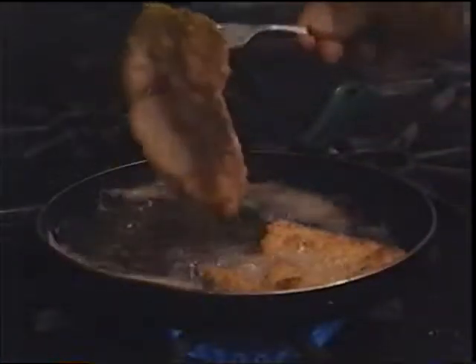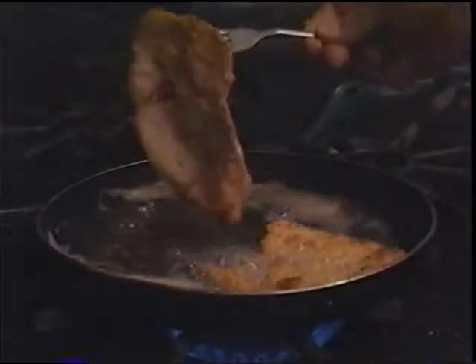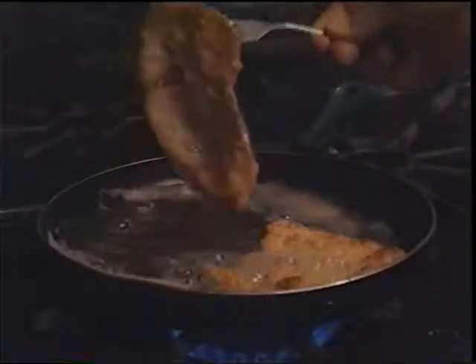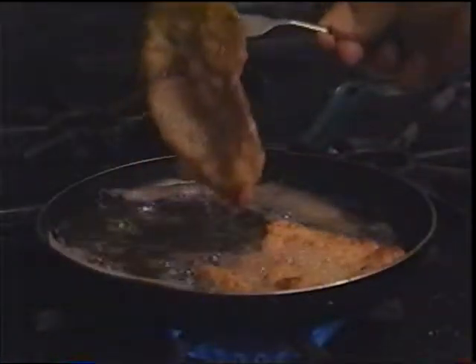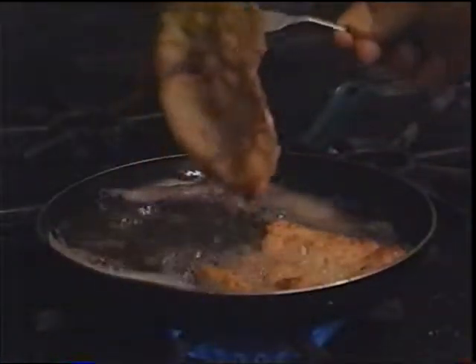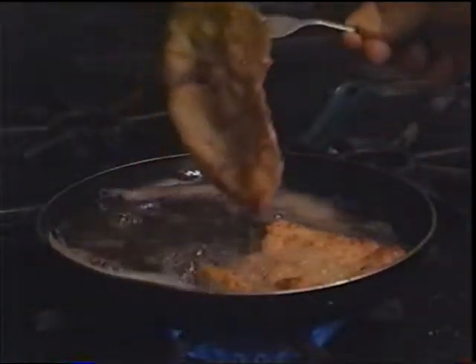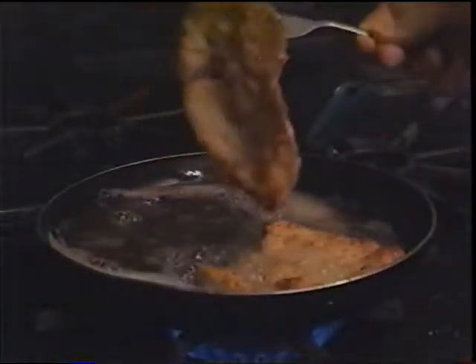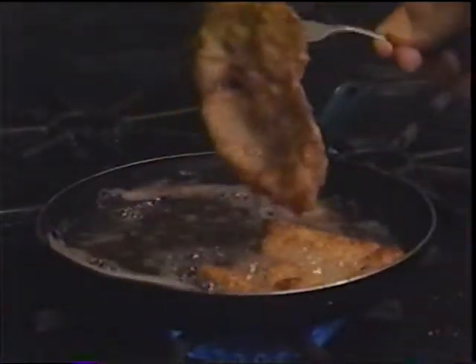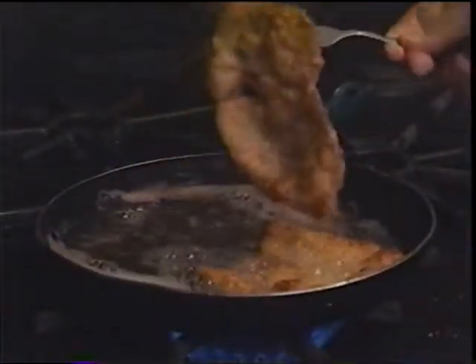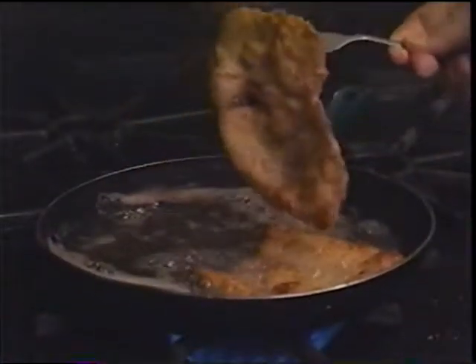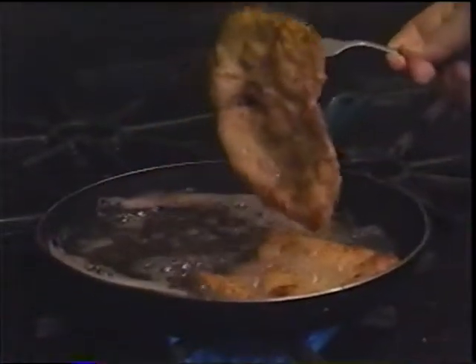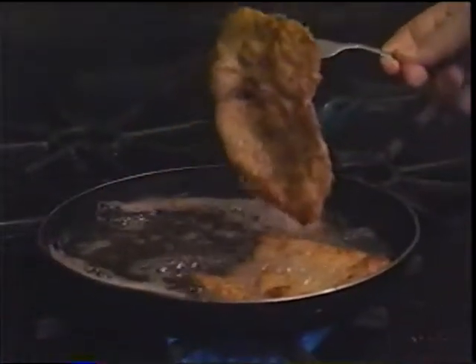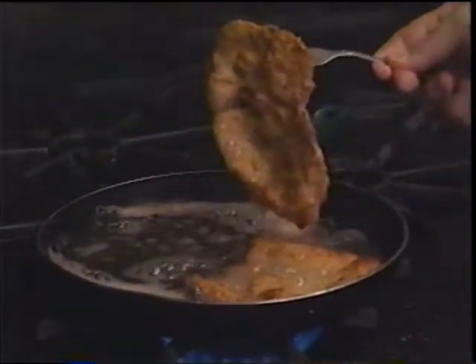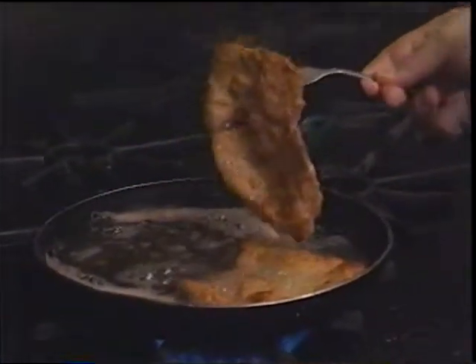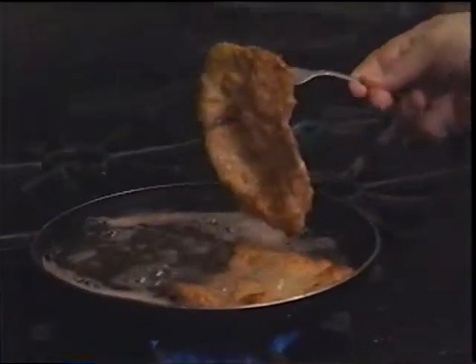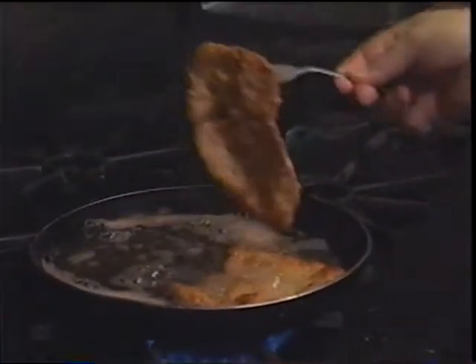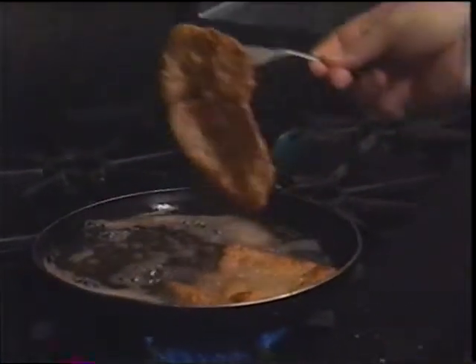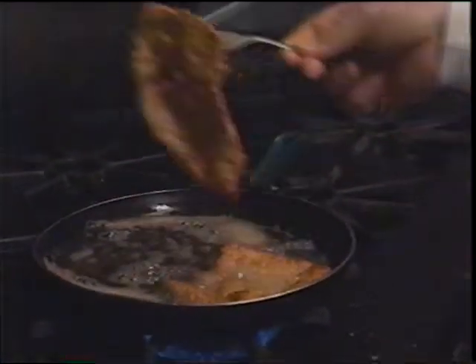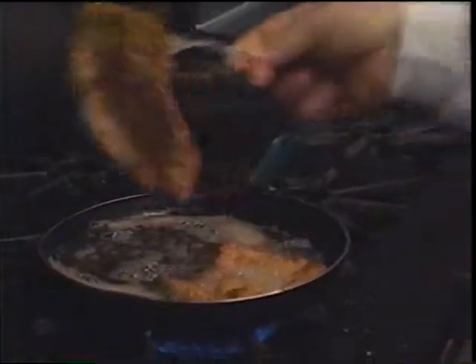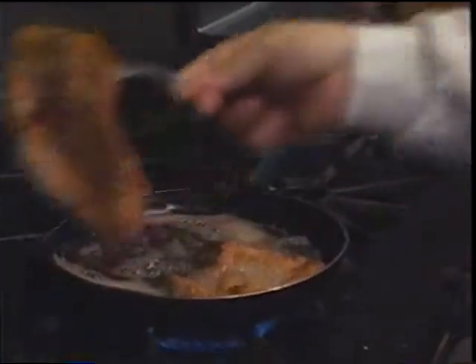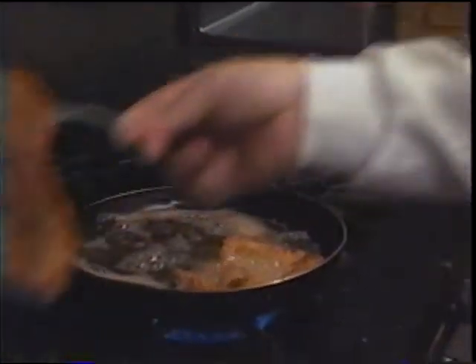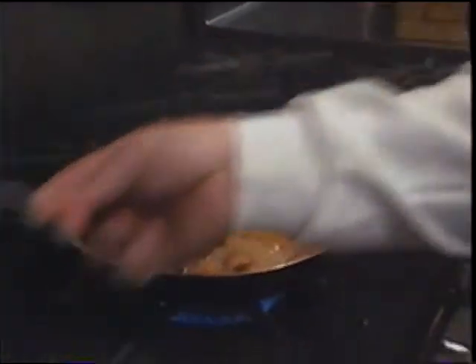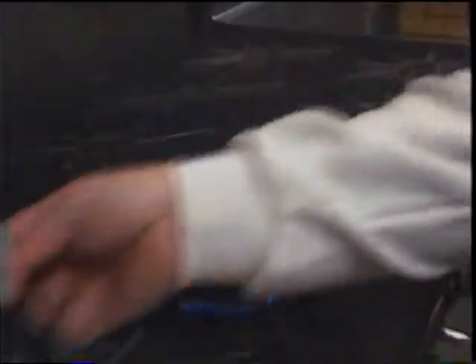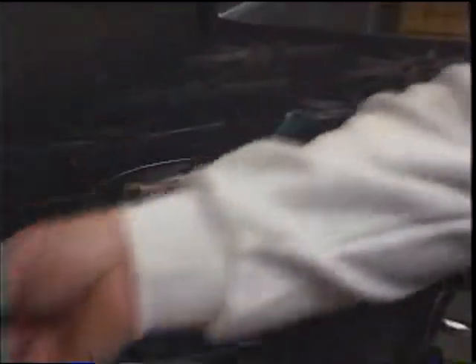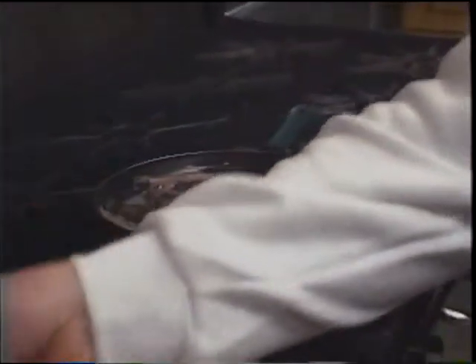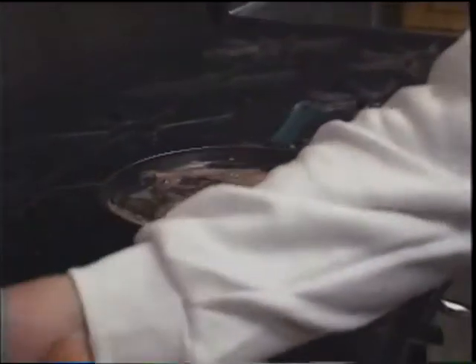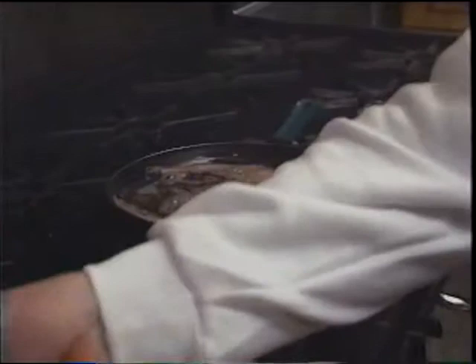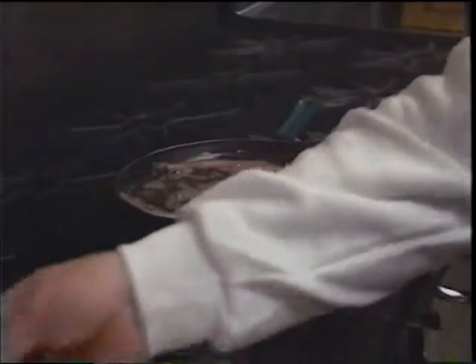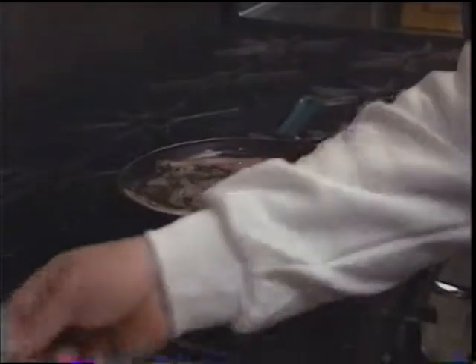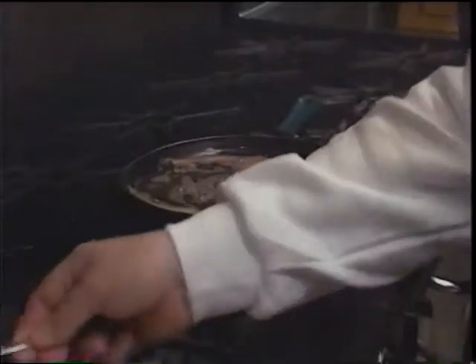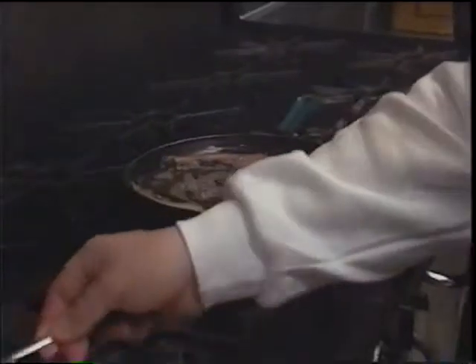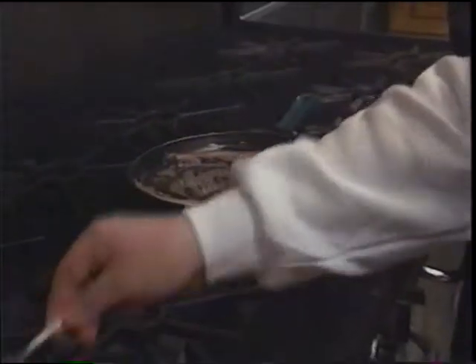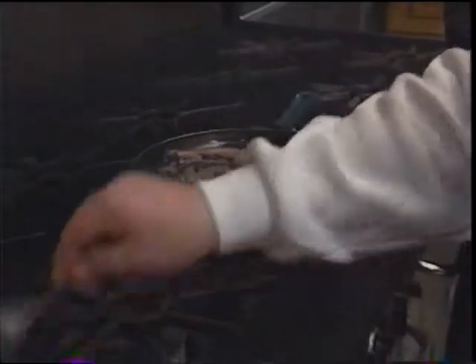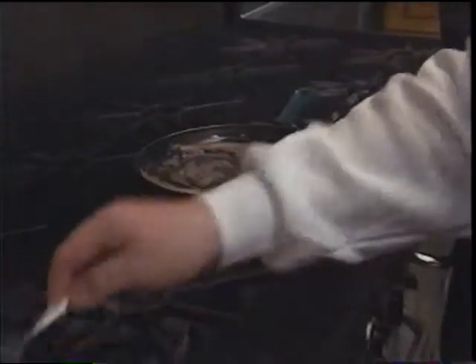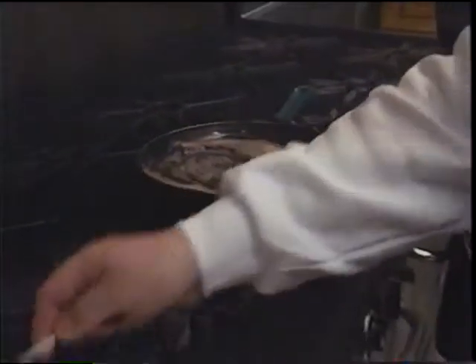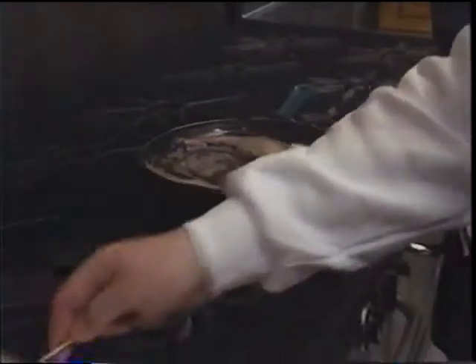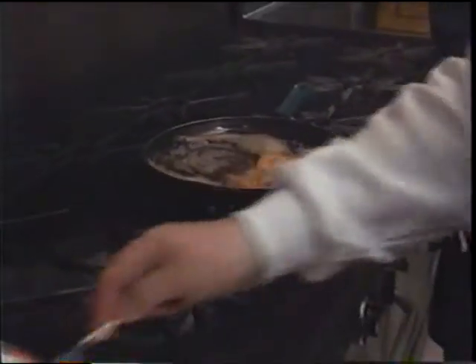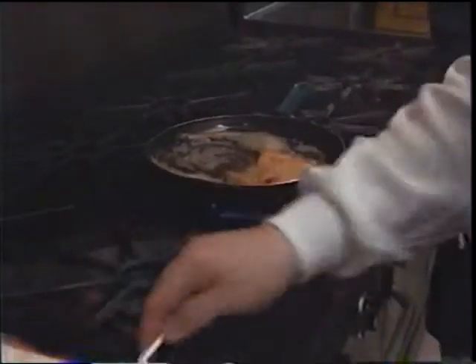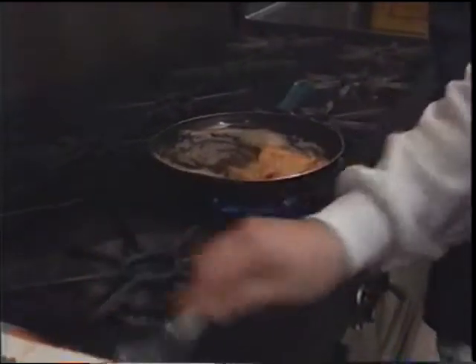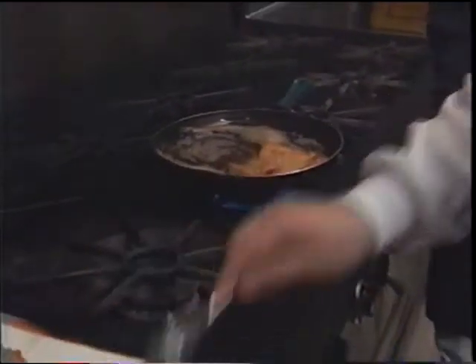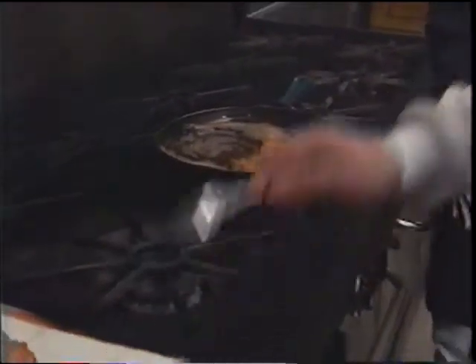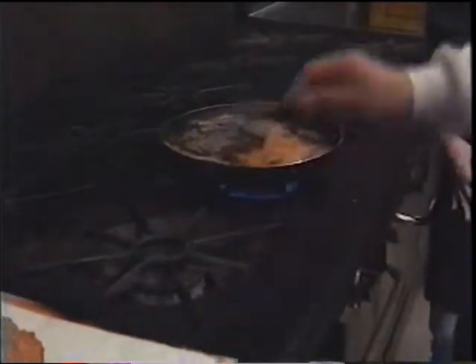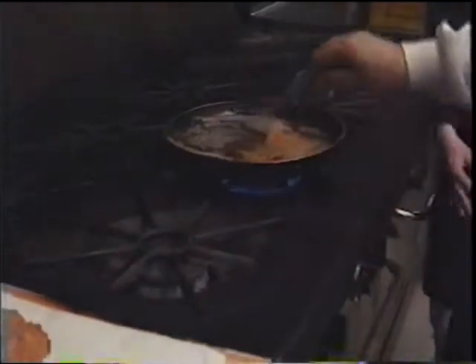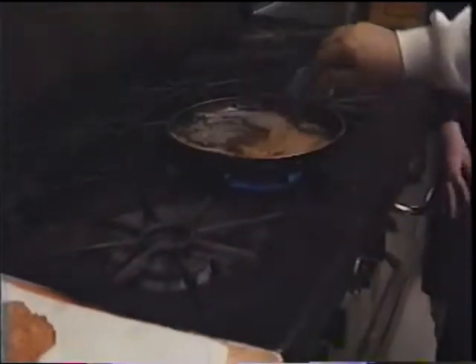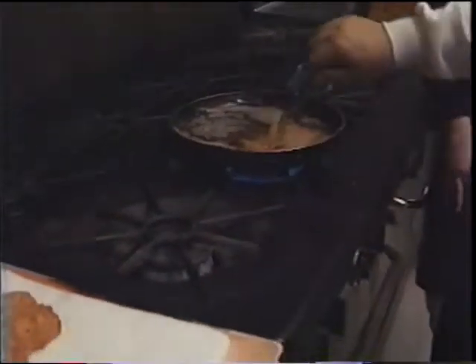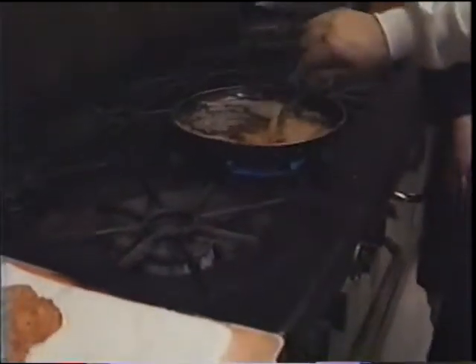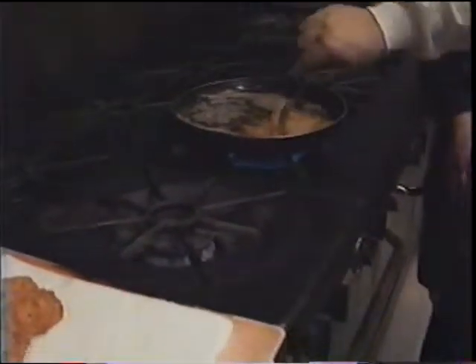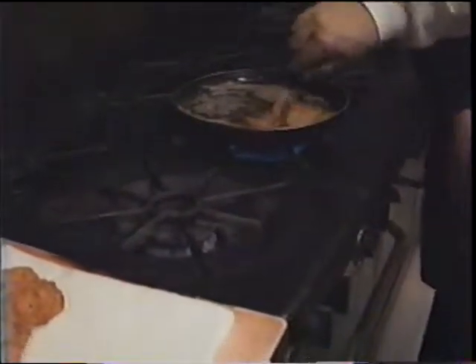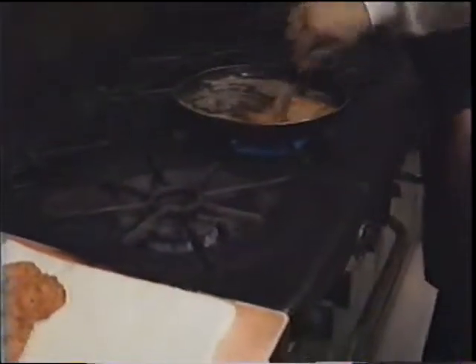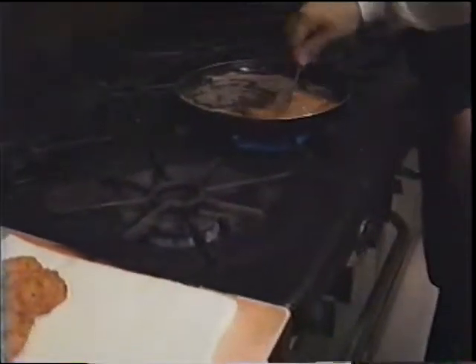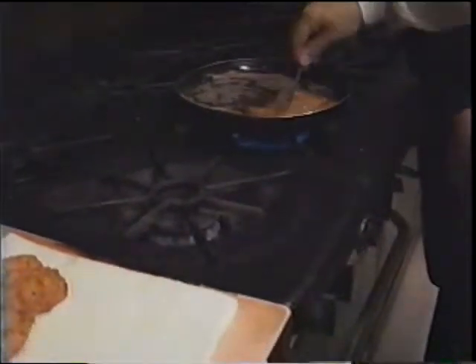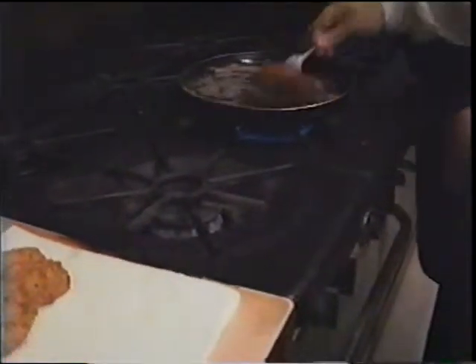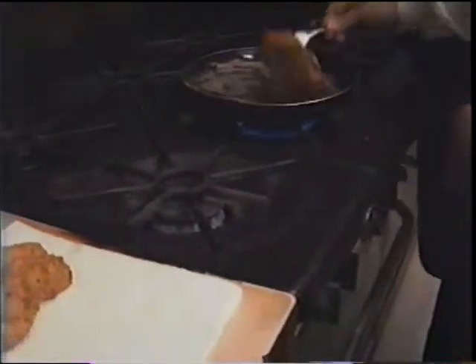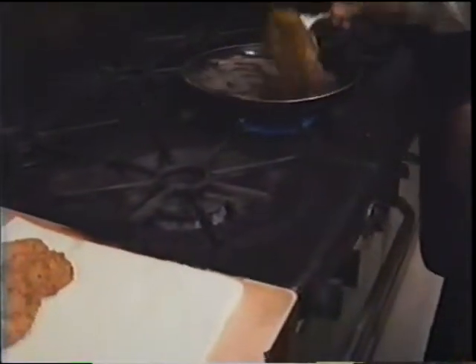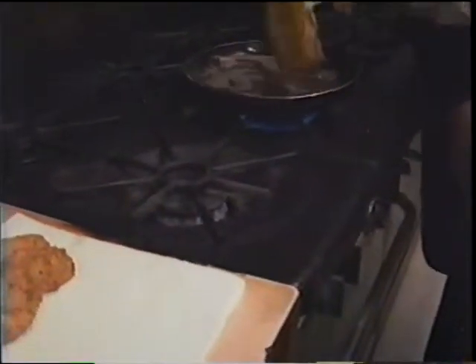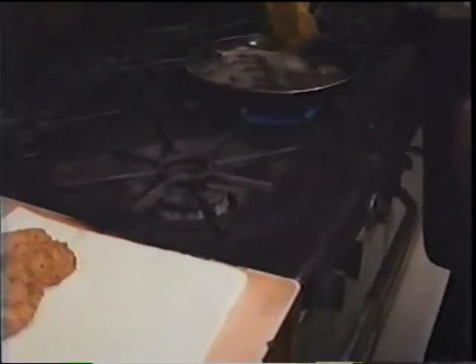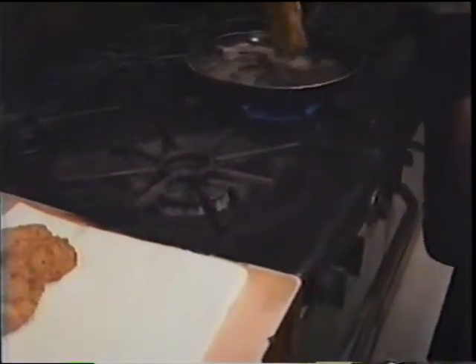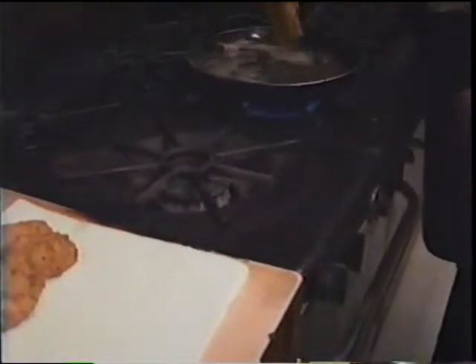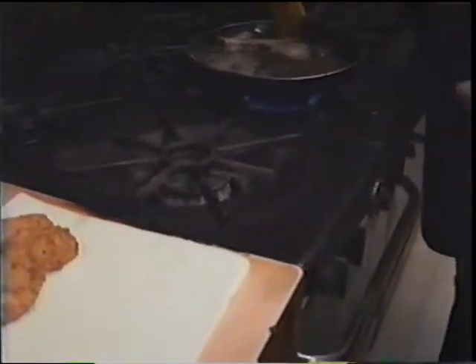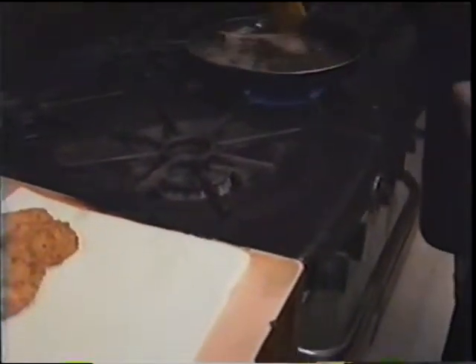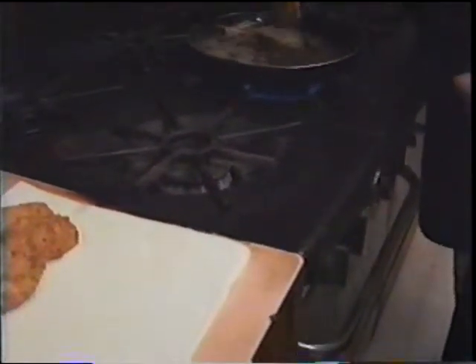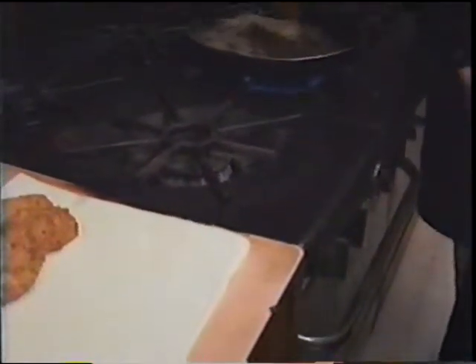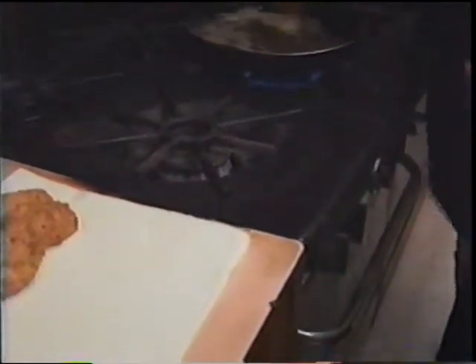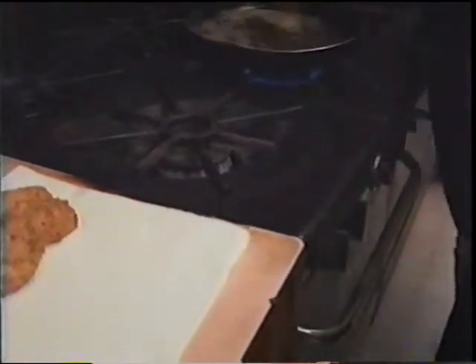Just put it on a piece of paper towel to drain off the oil.